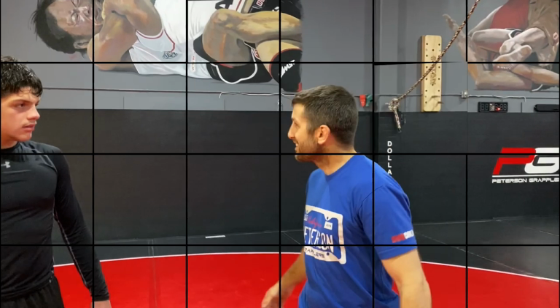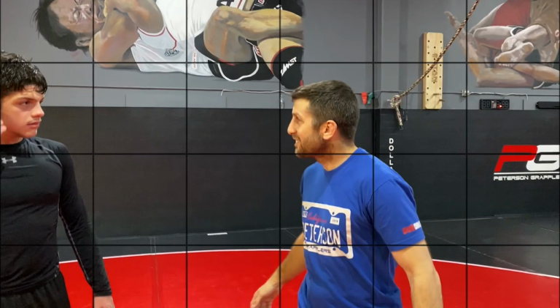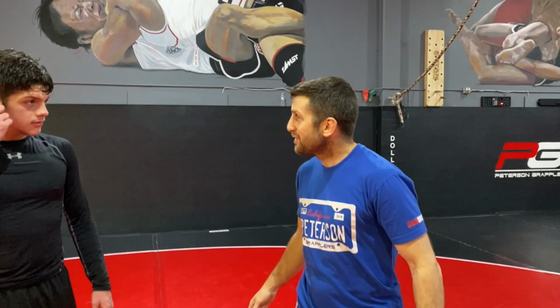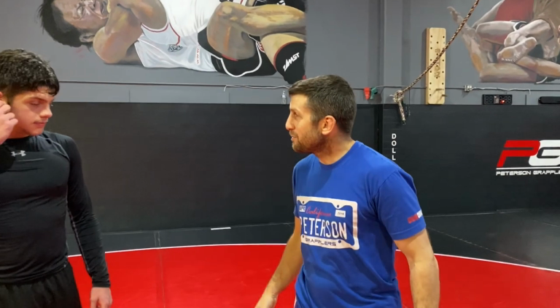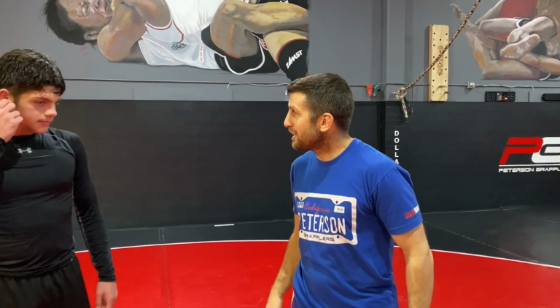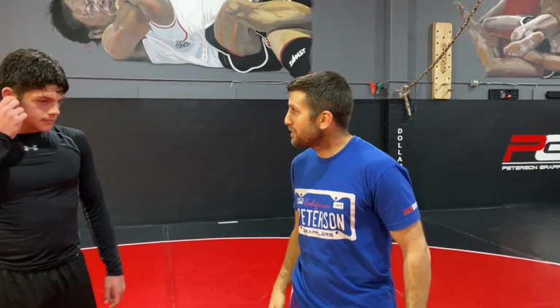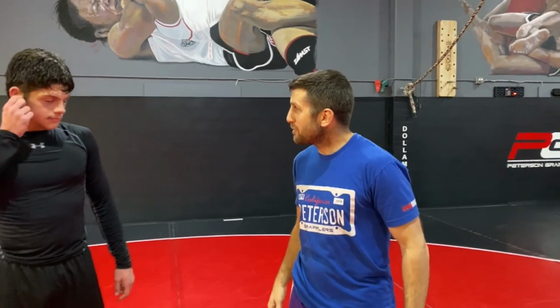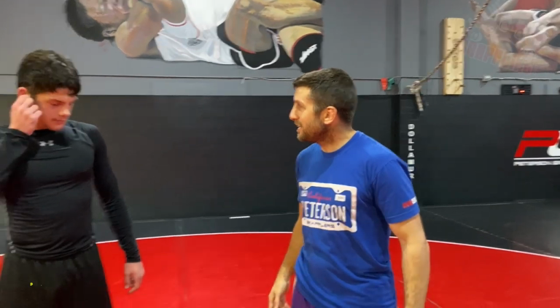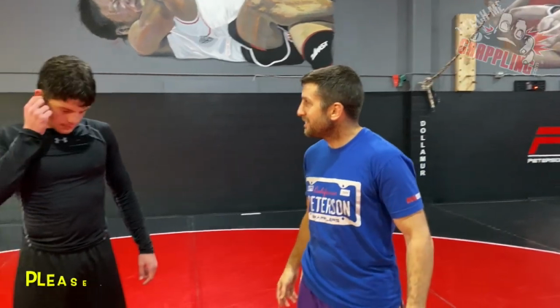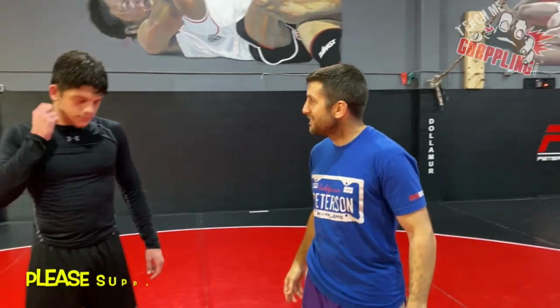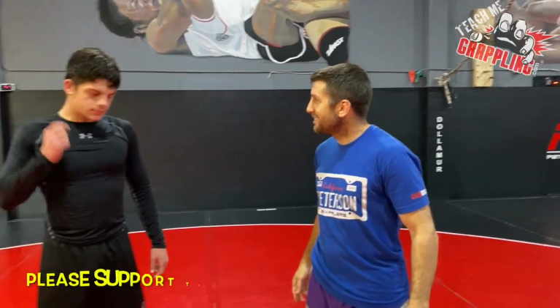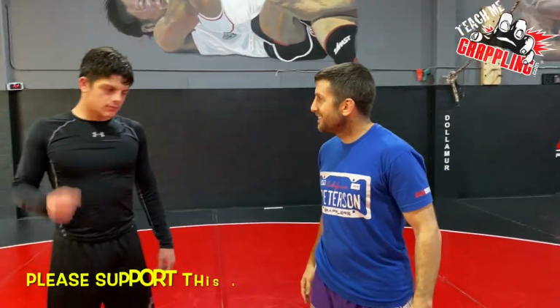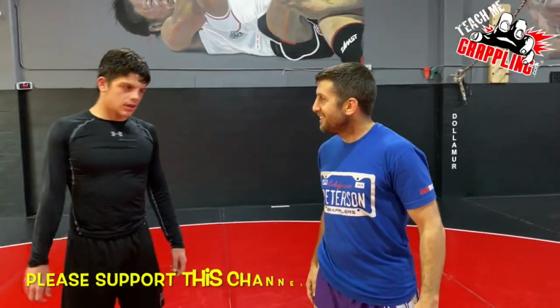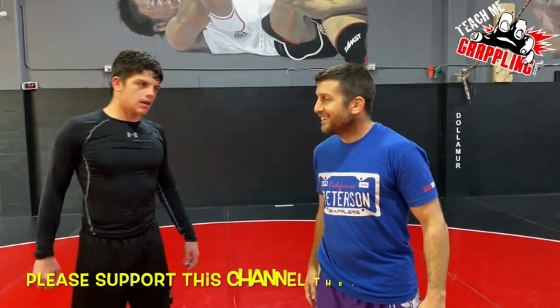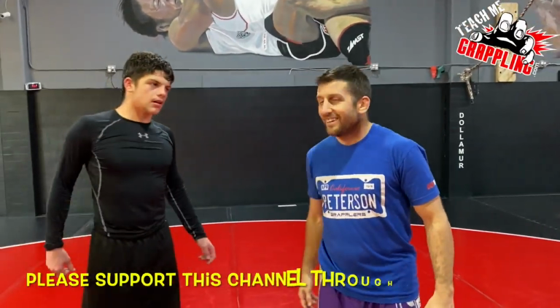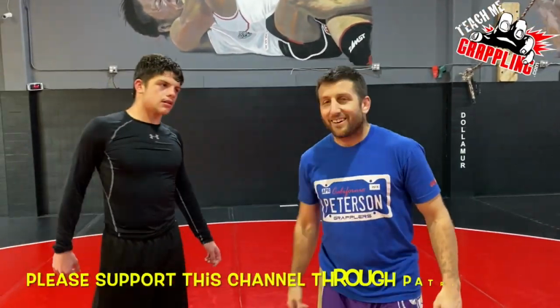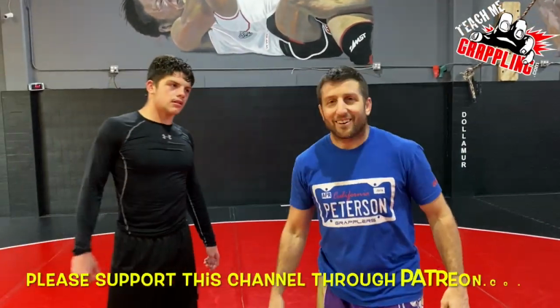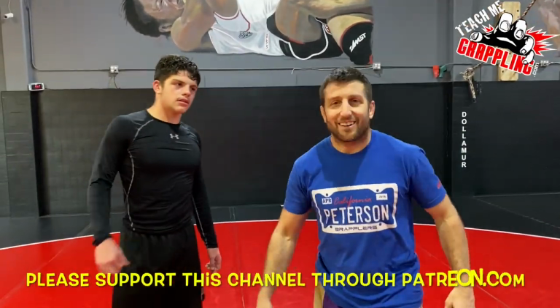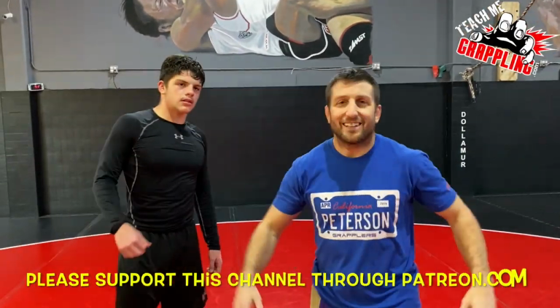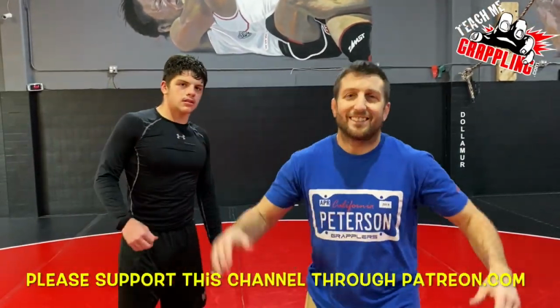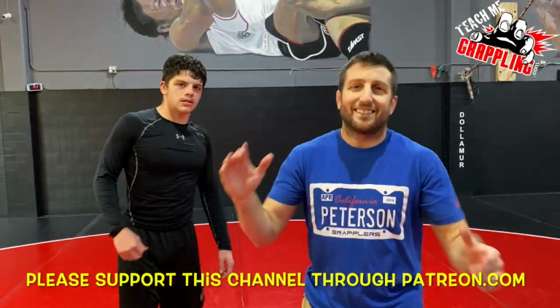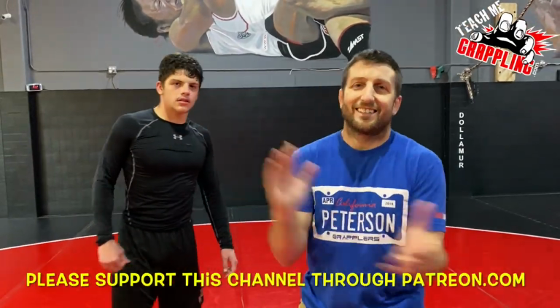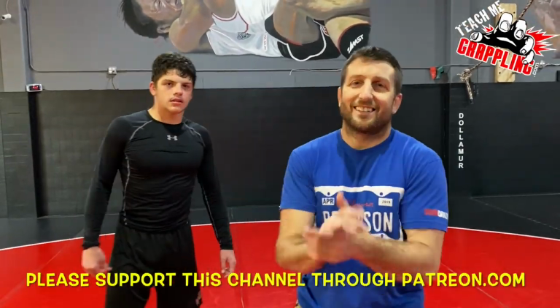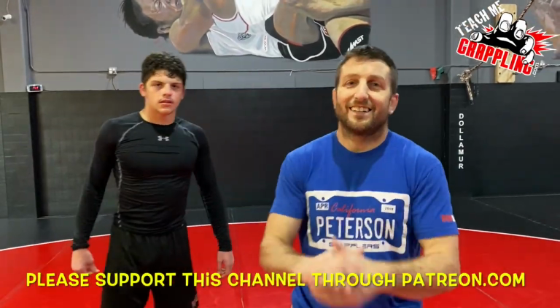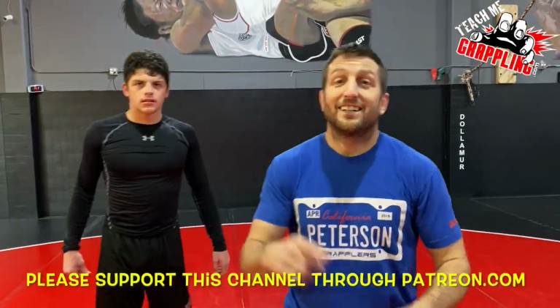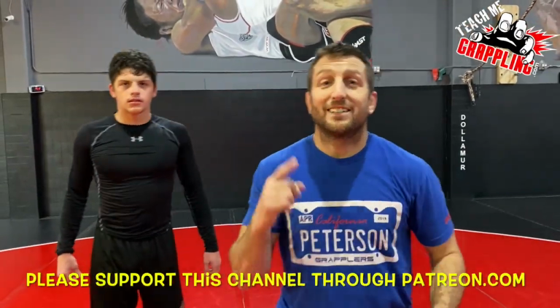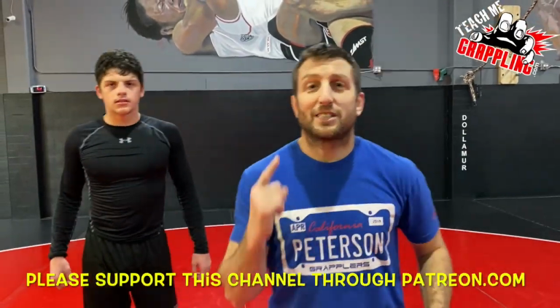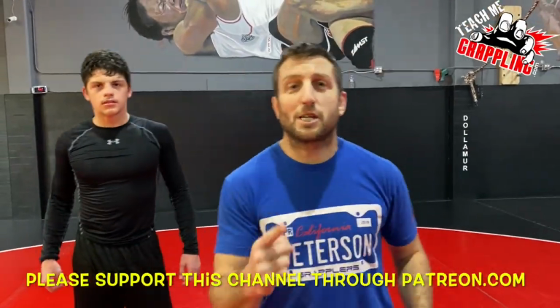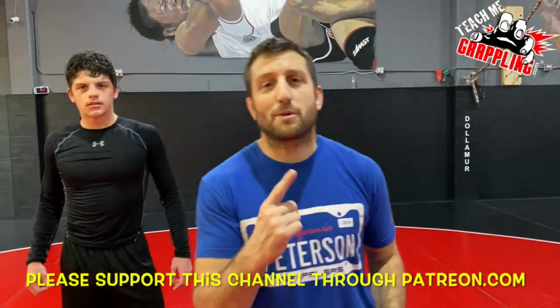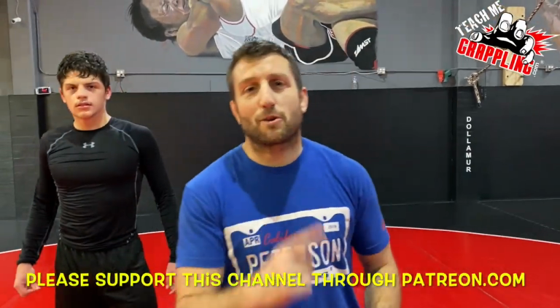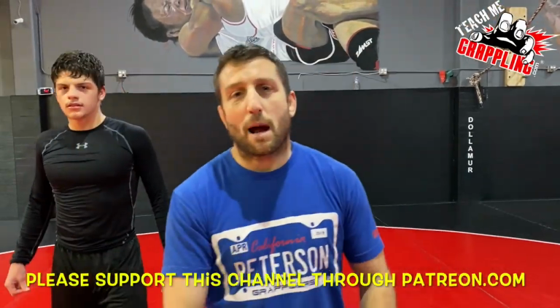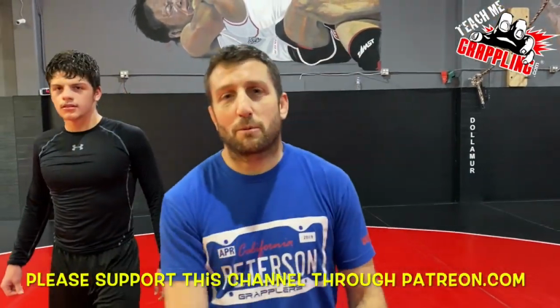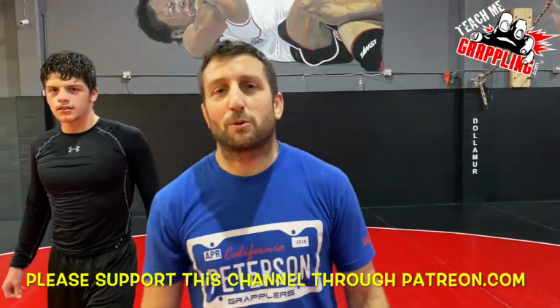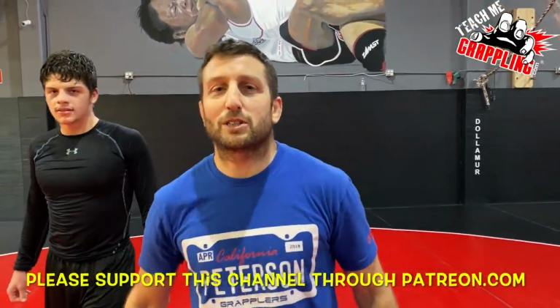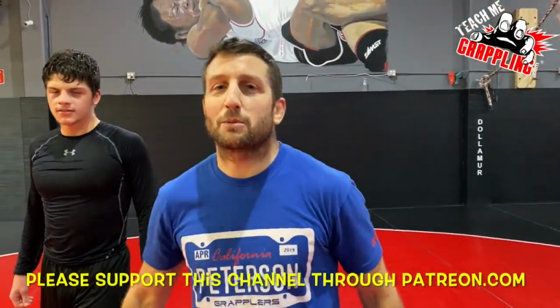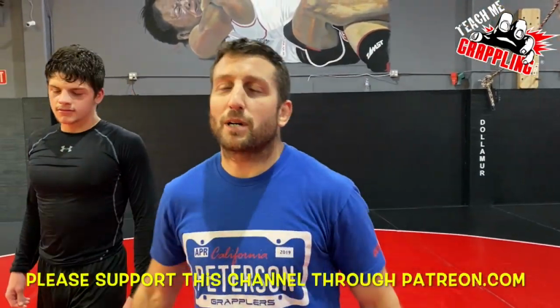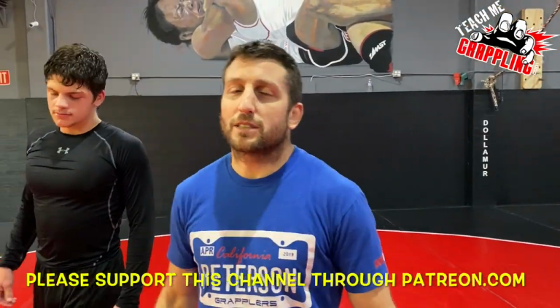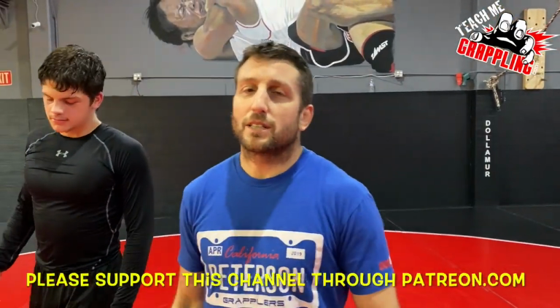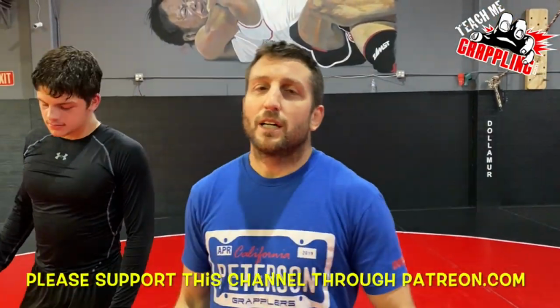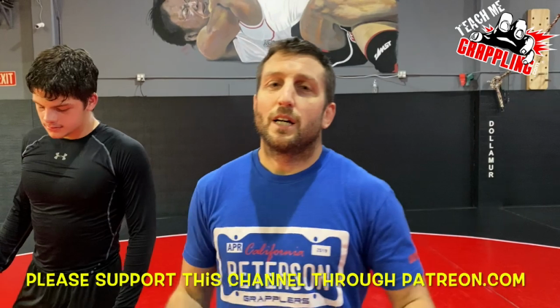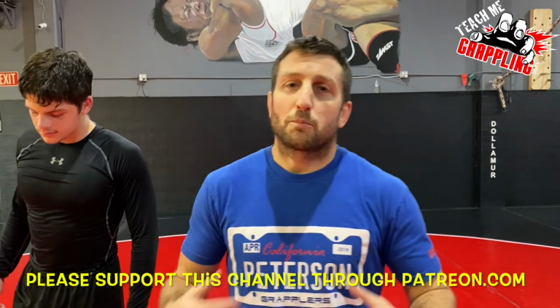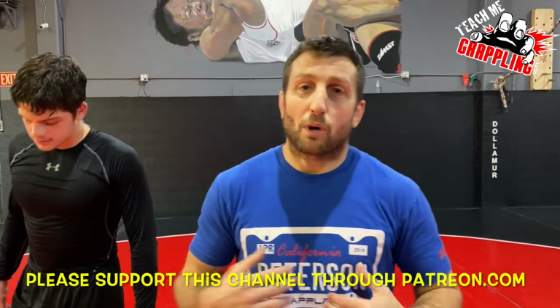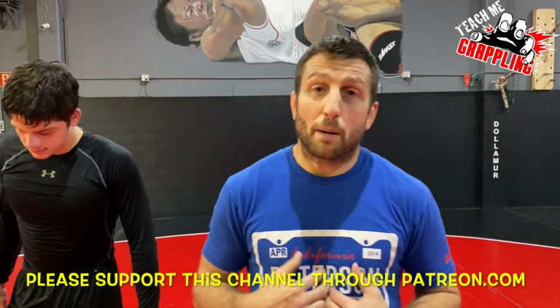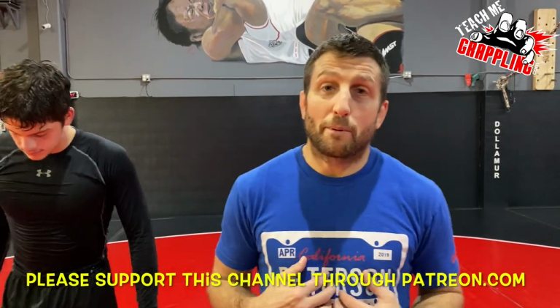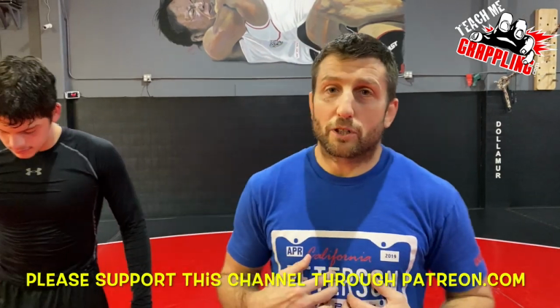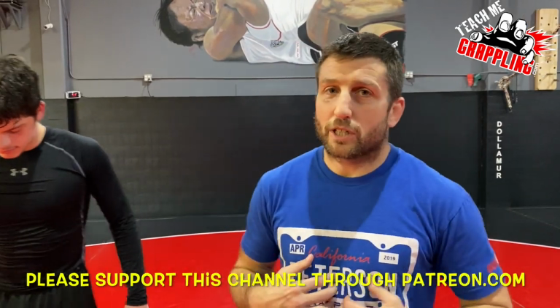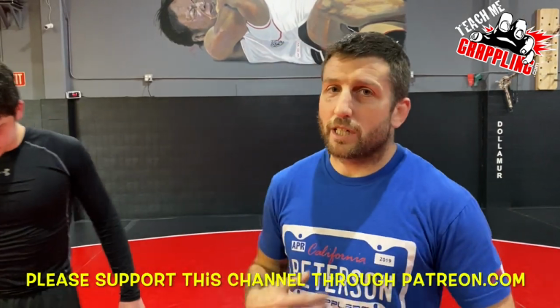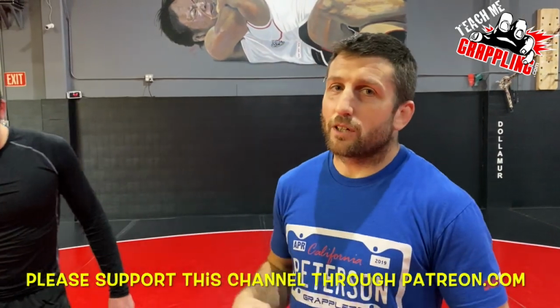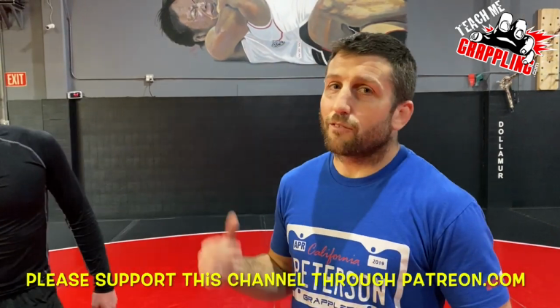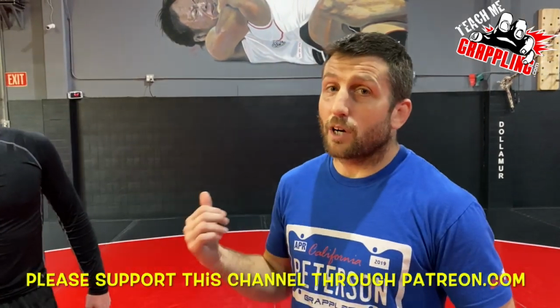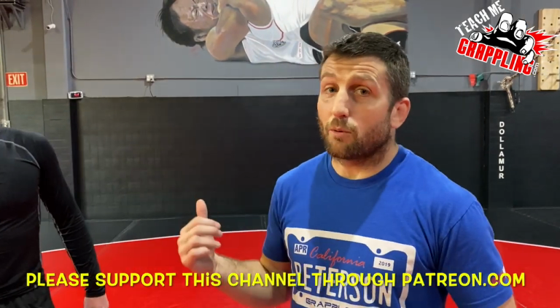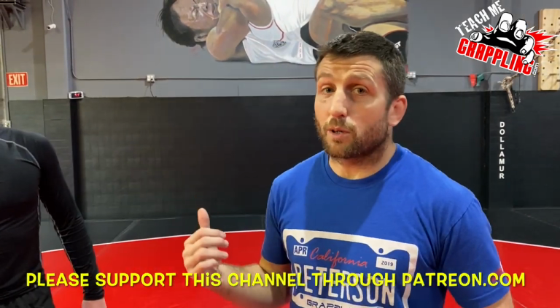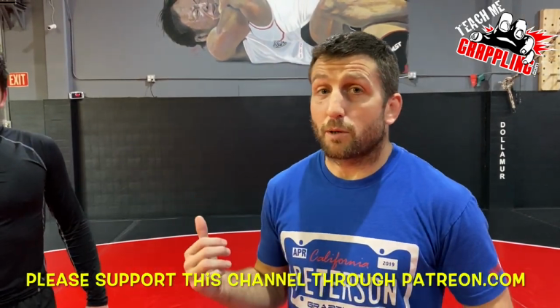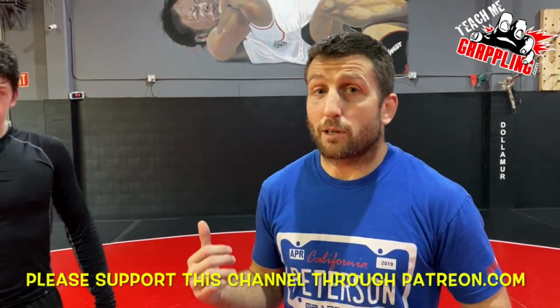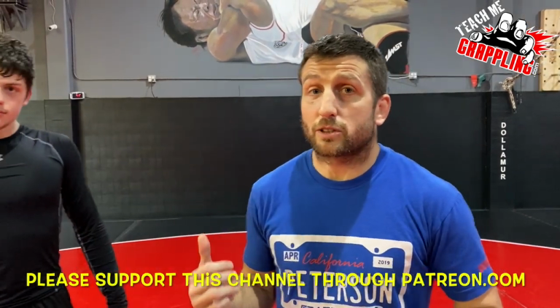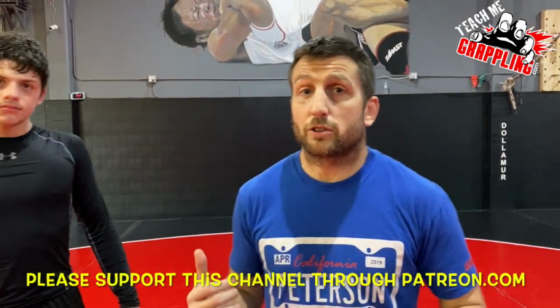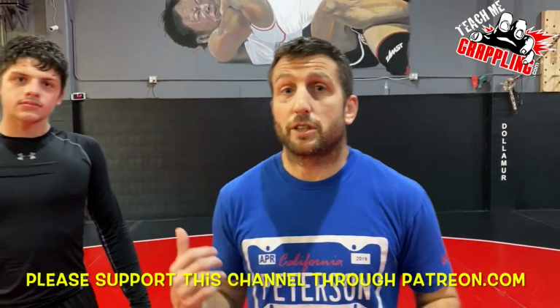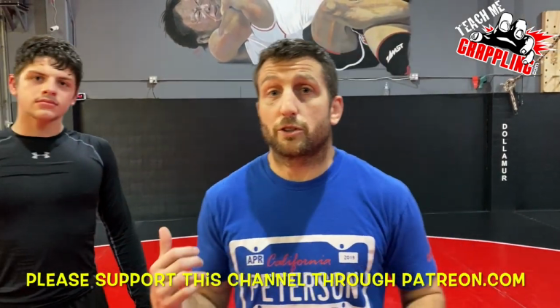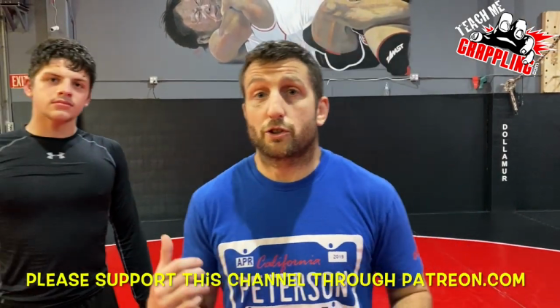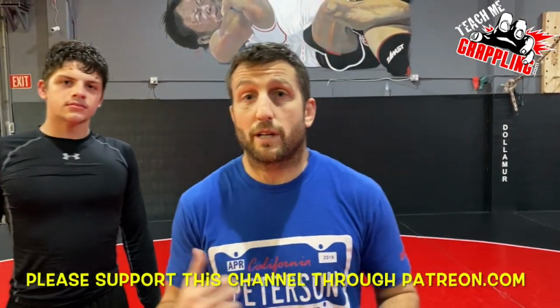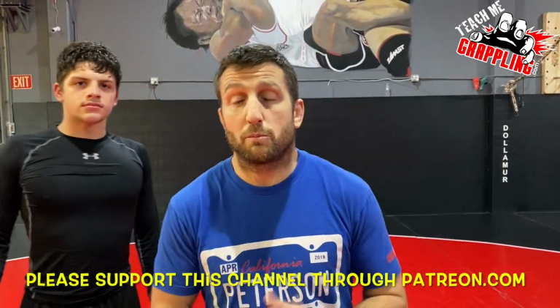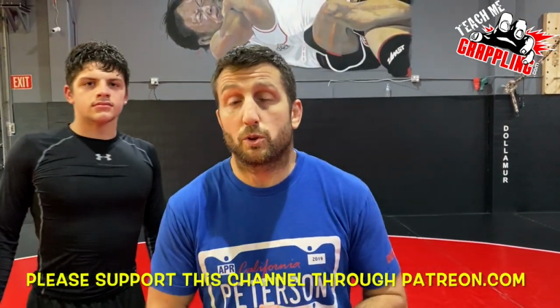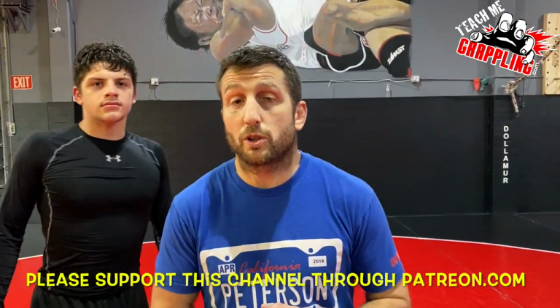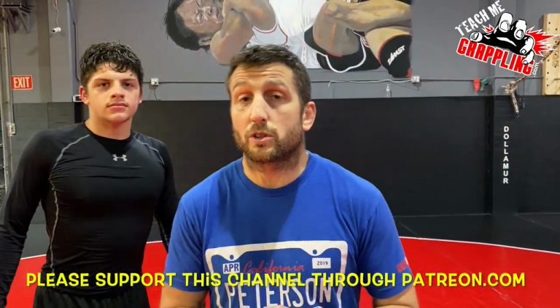What's up guys? Brian Peterson here. I've got one of my wrestlers here, Trent Munoz.